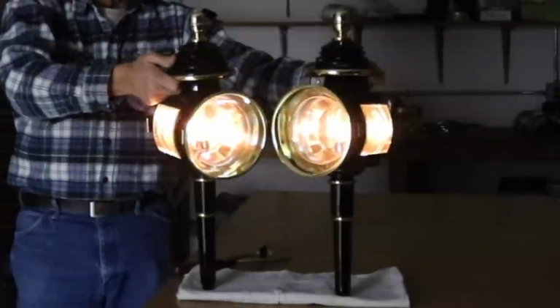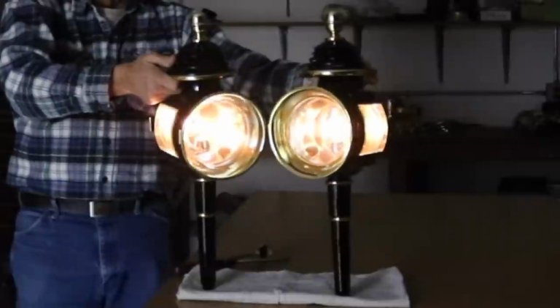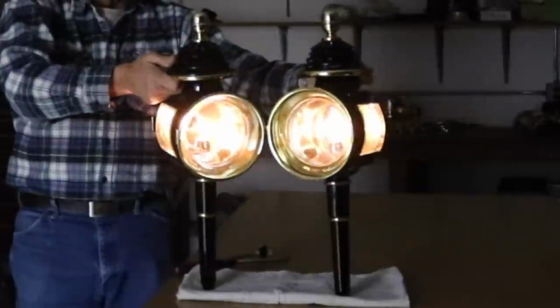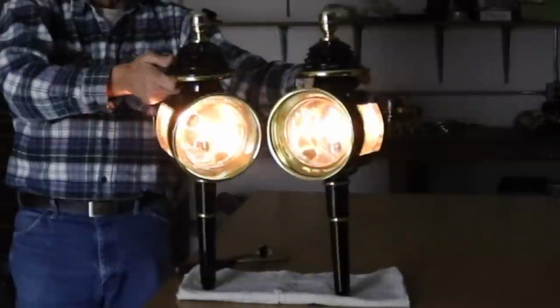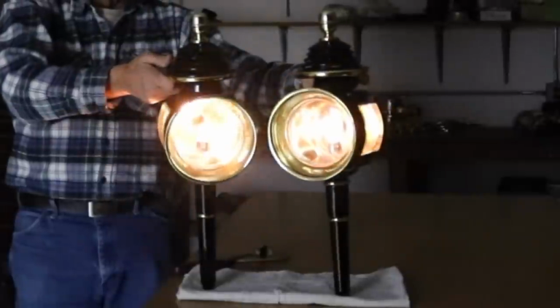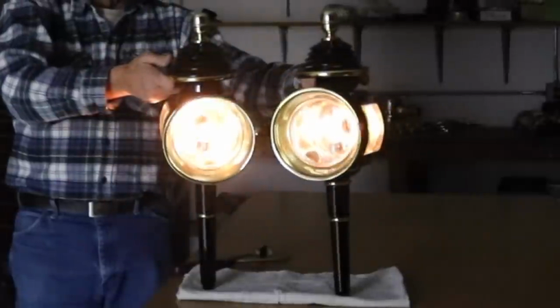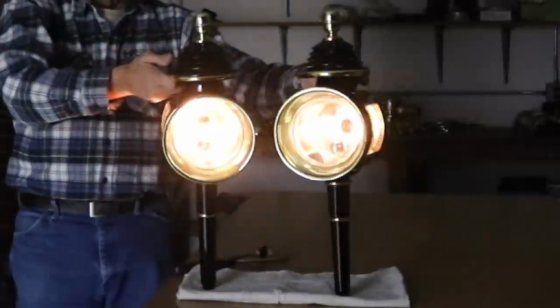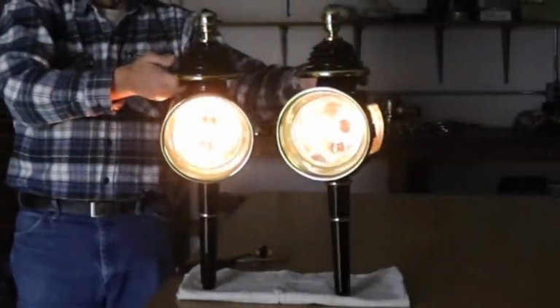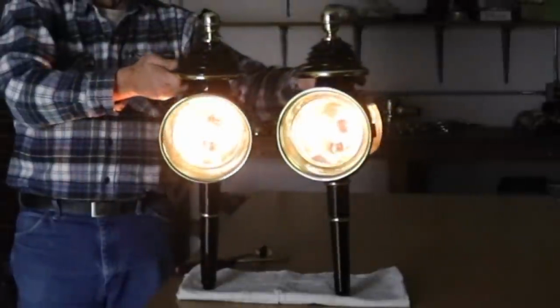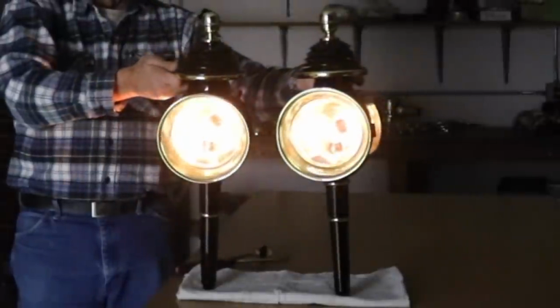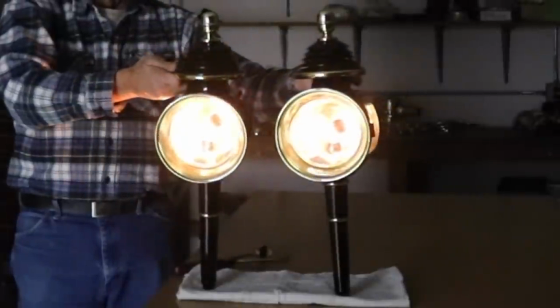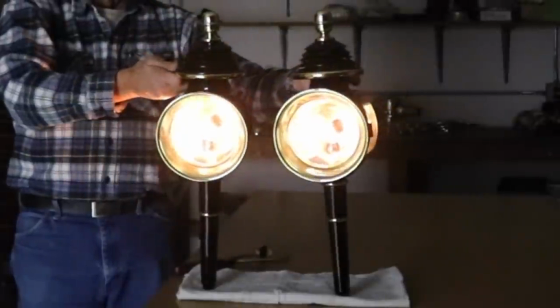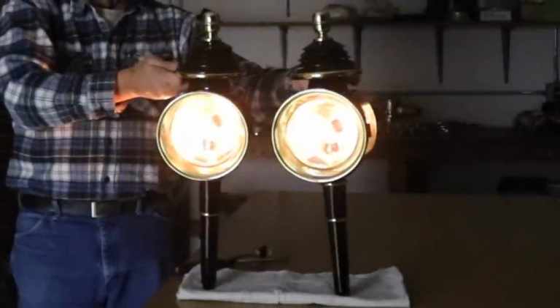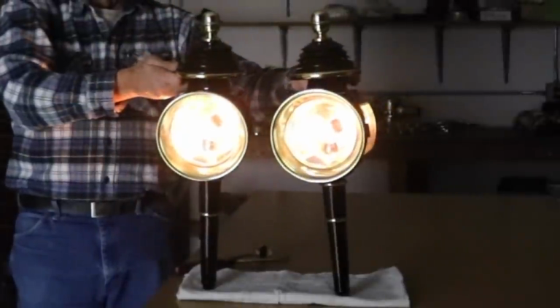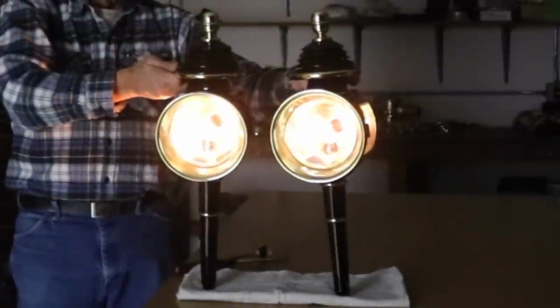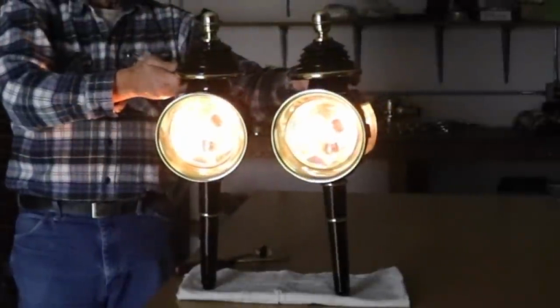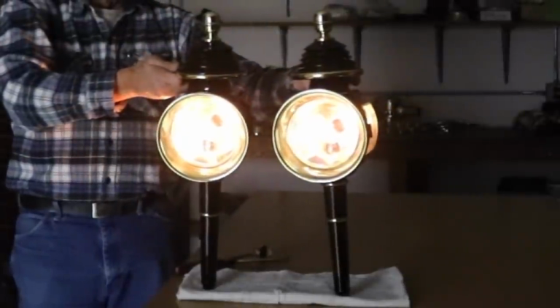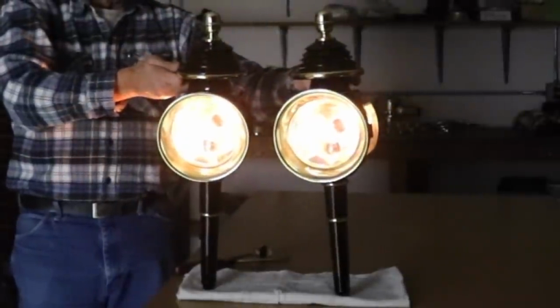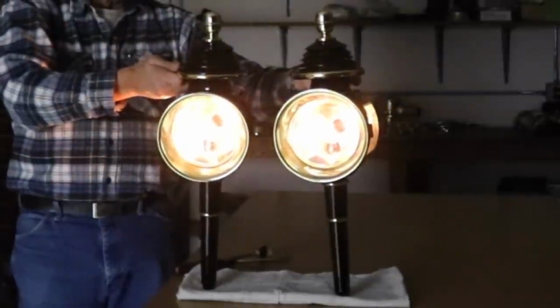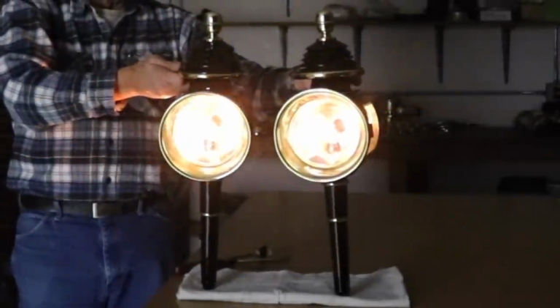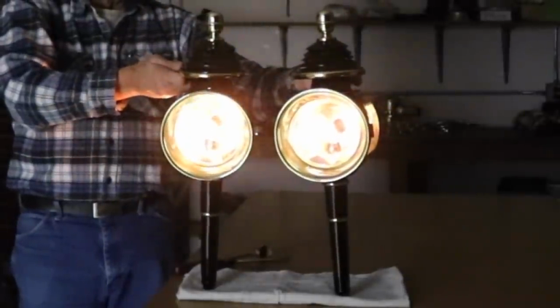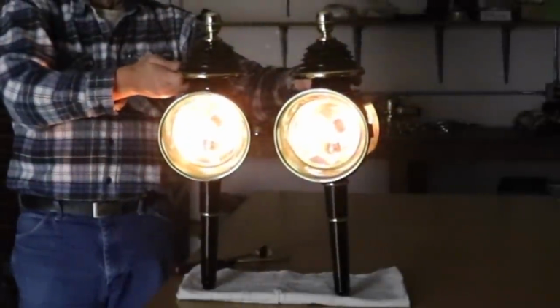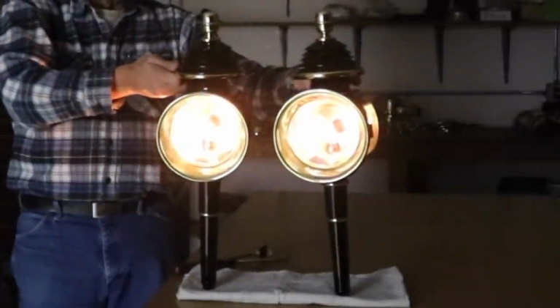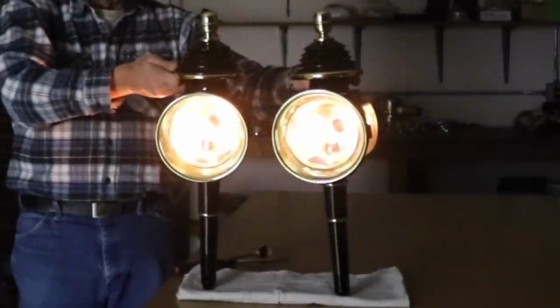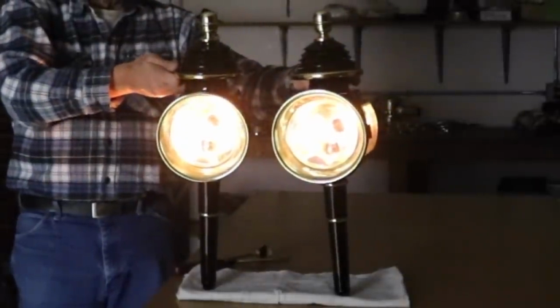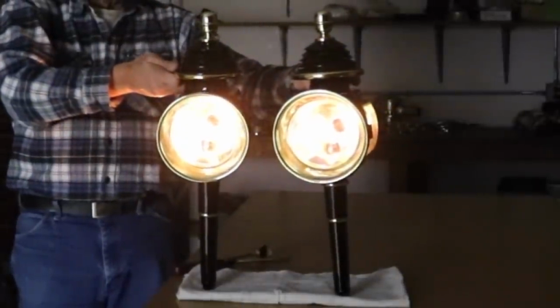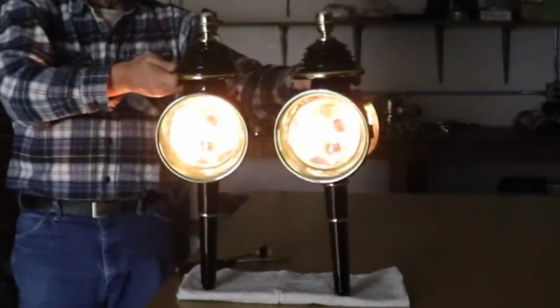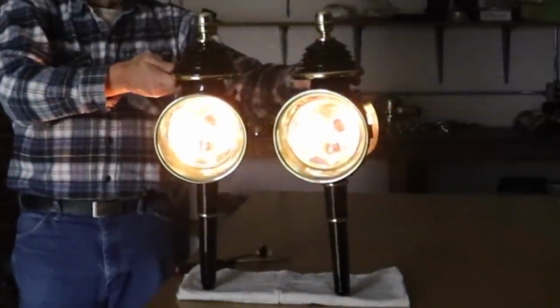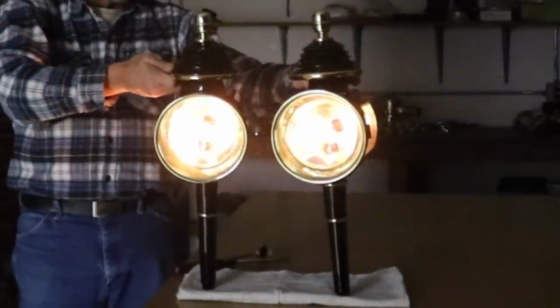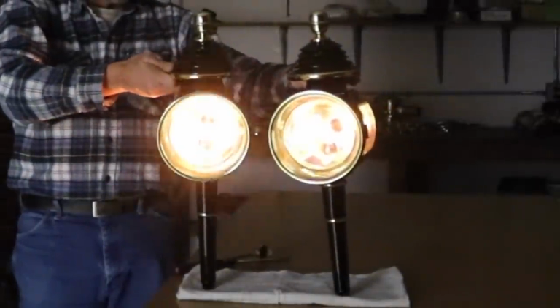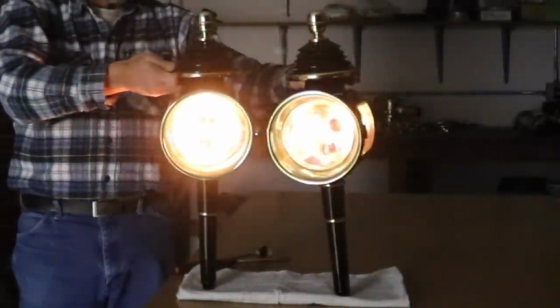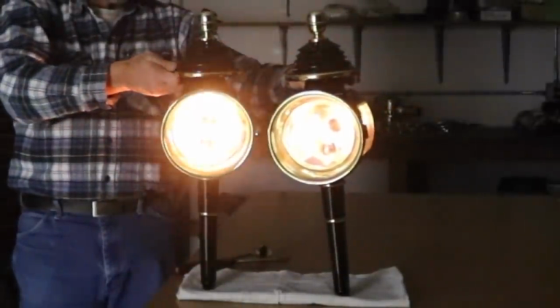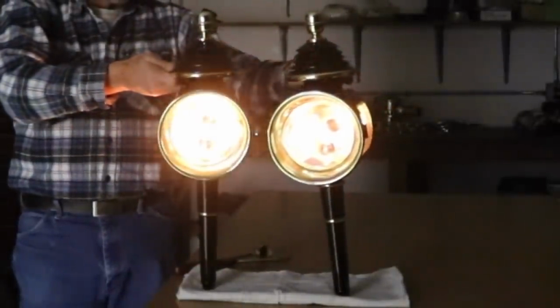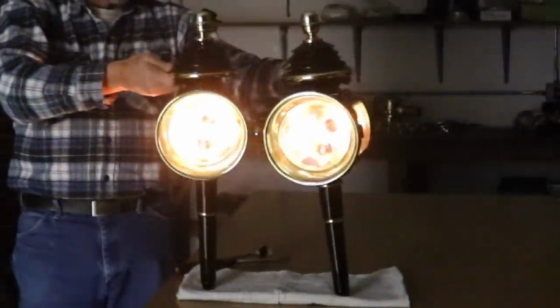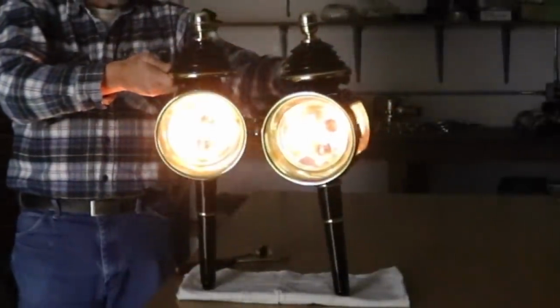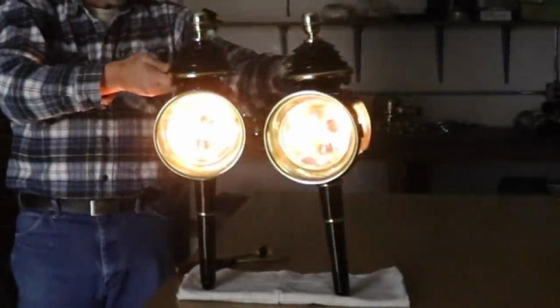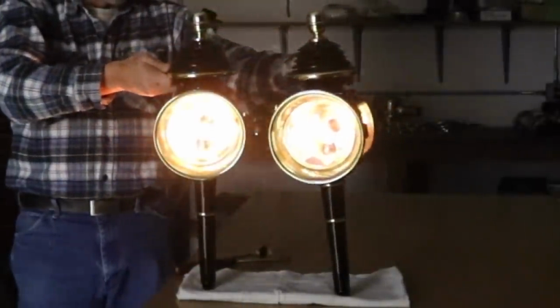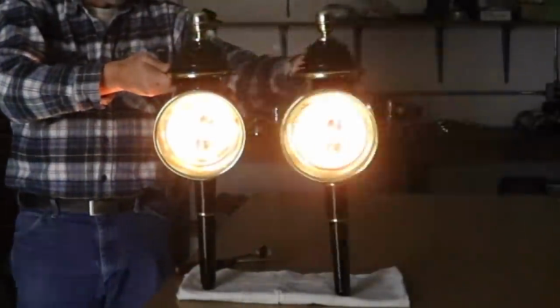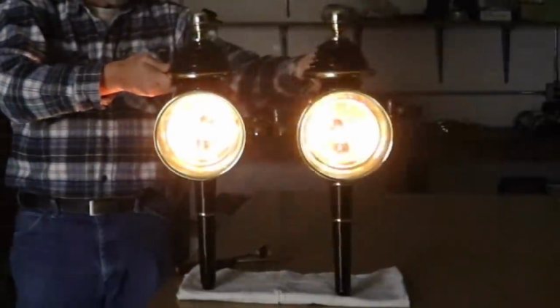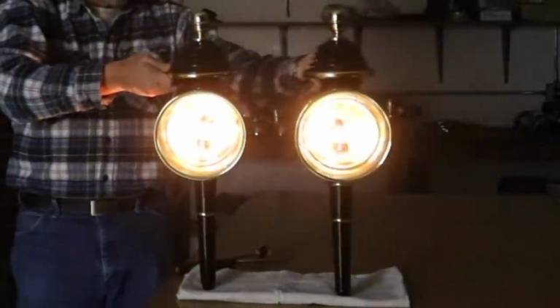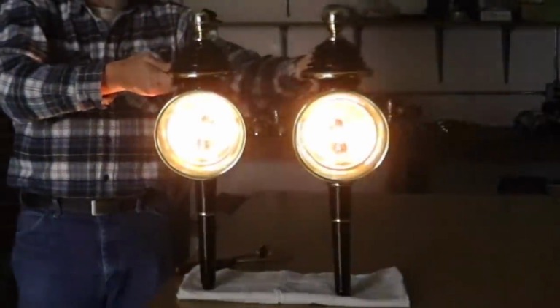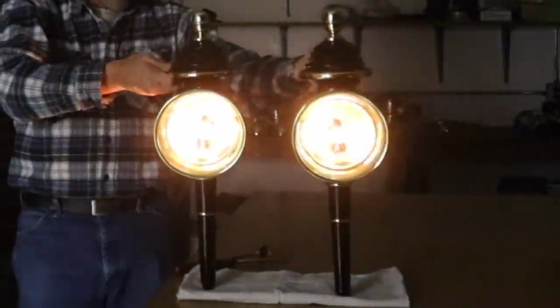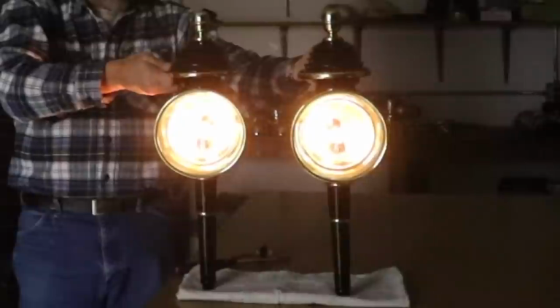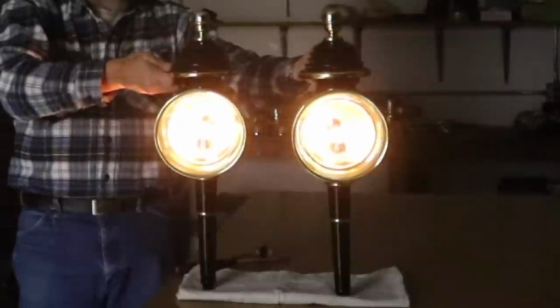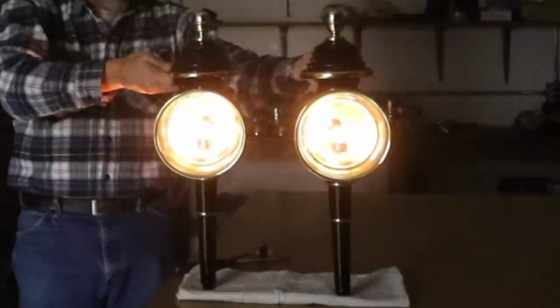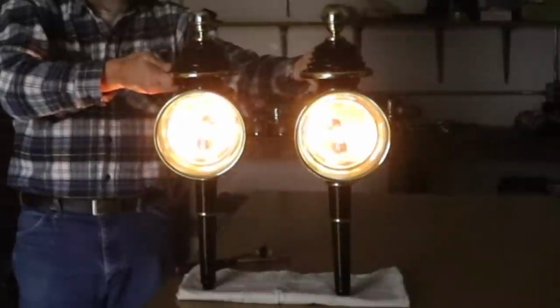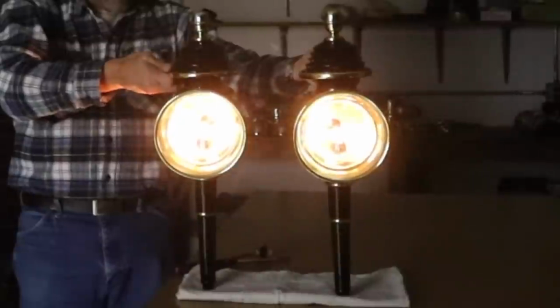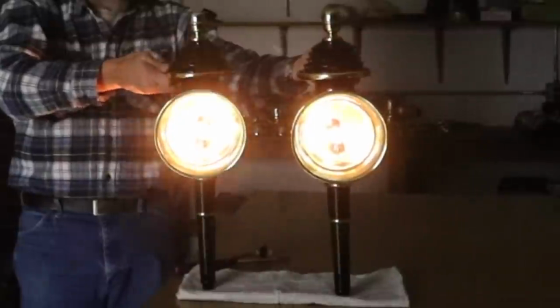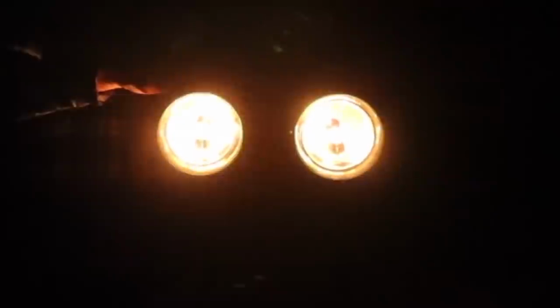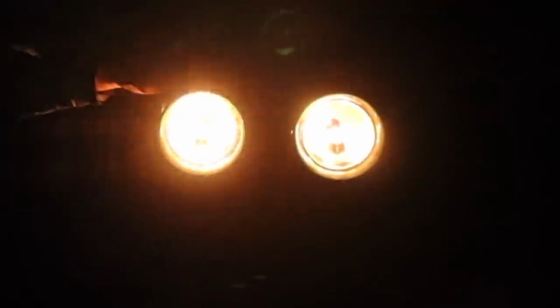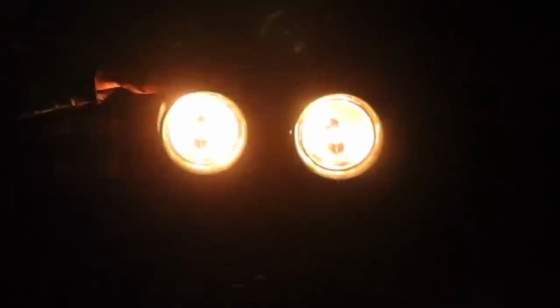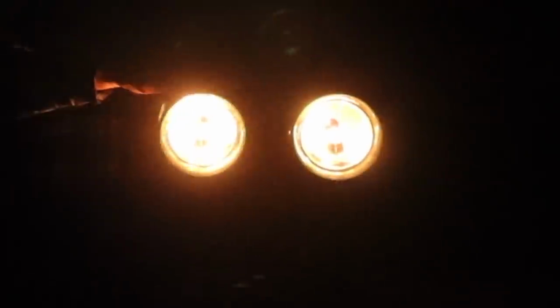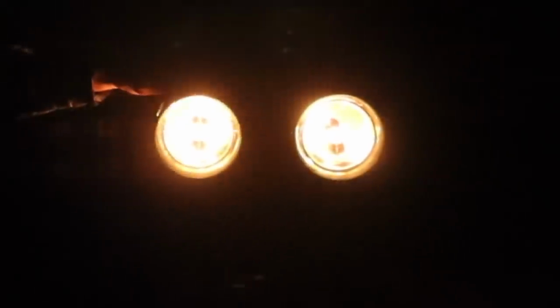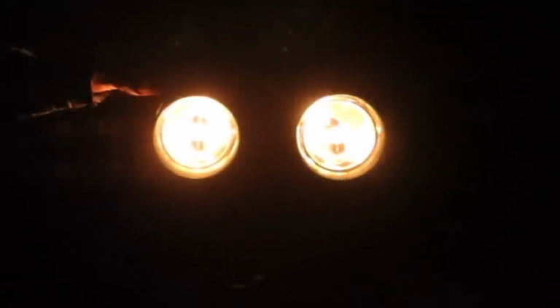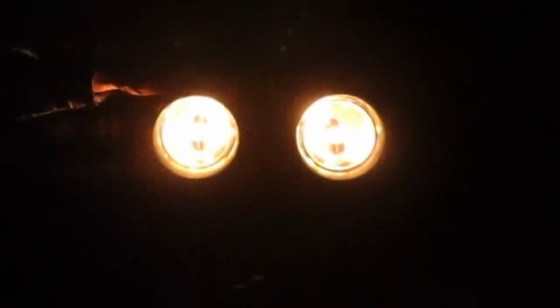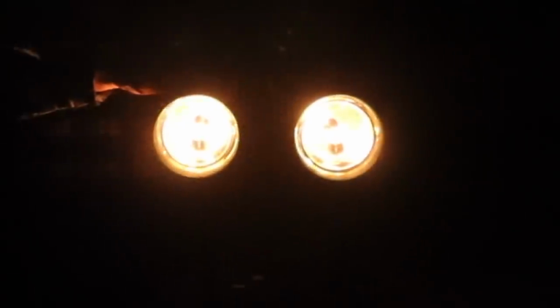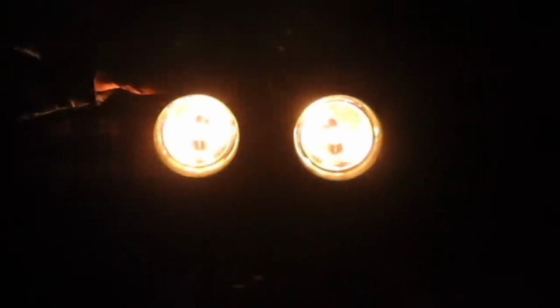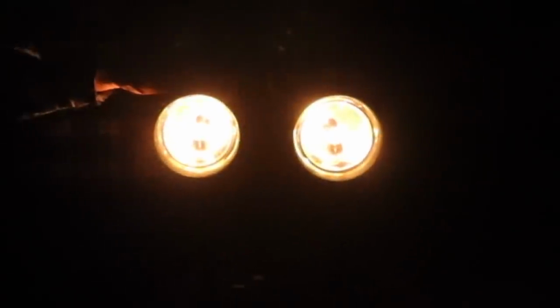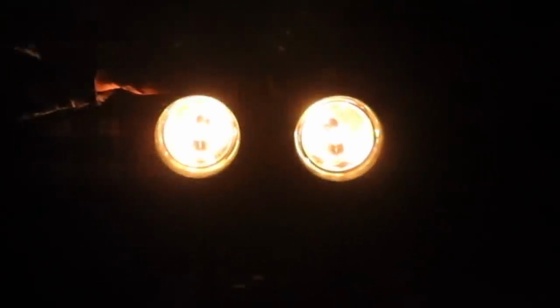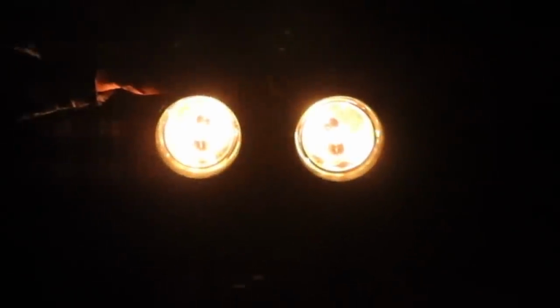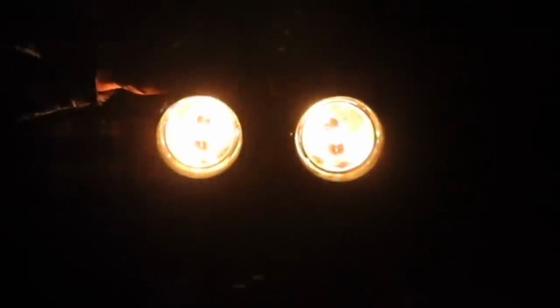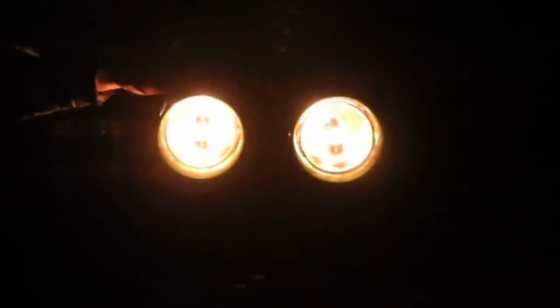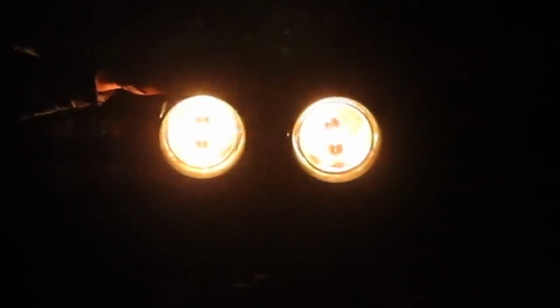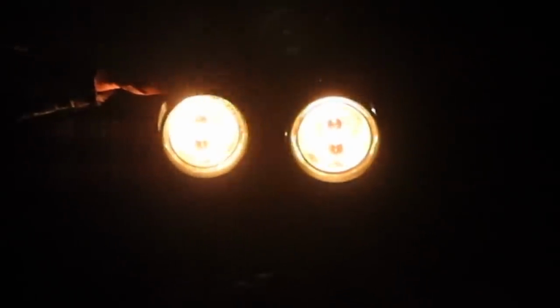The design of the interior of these lamps really emphasizes one candle power.